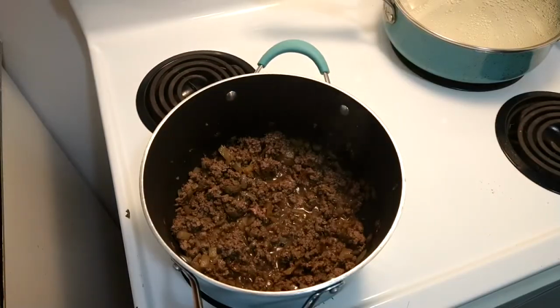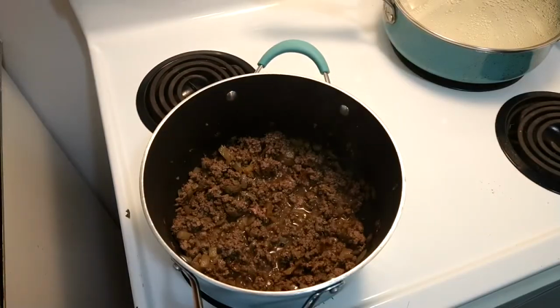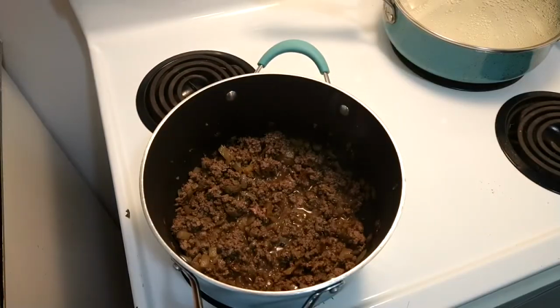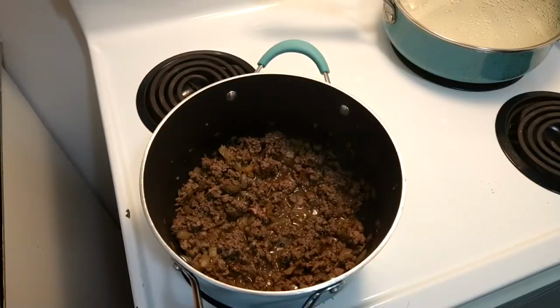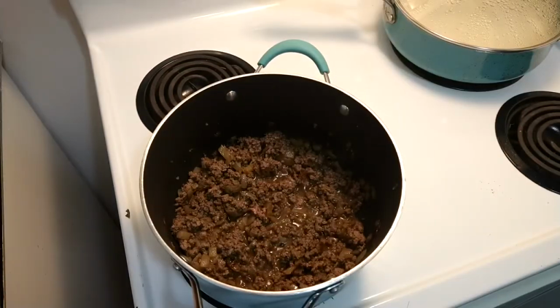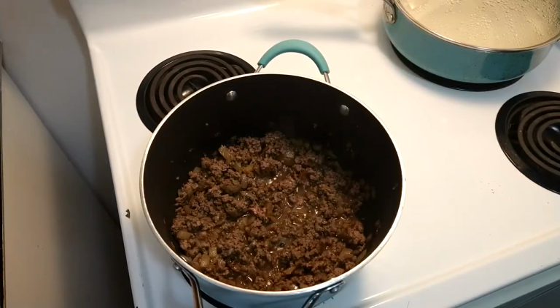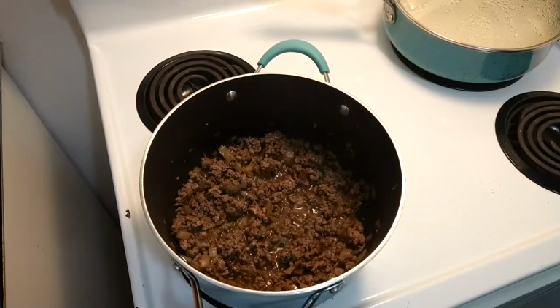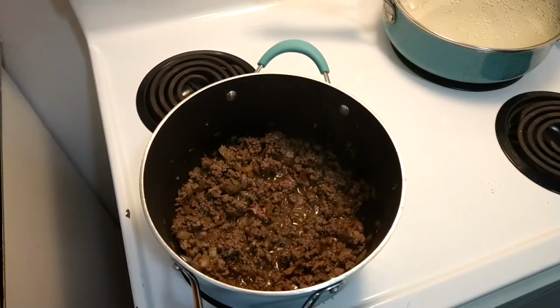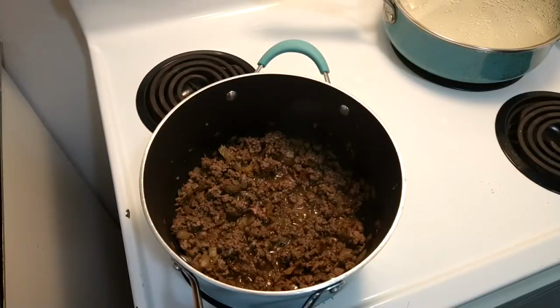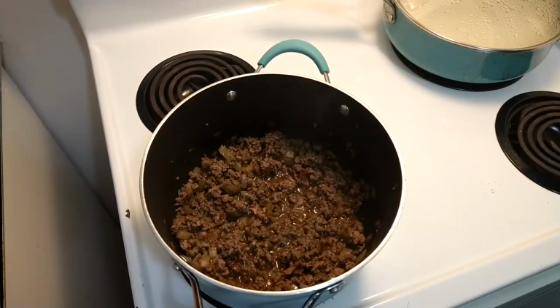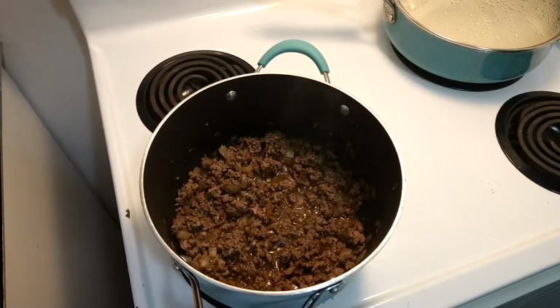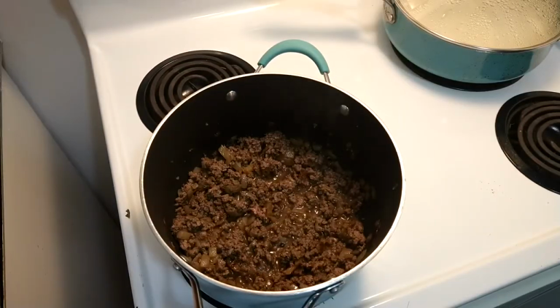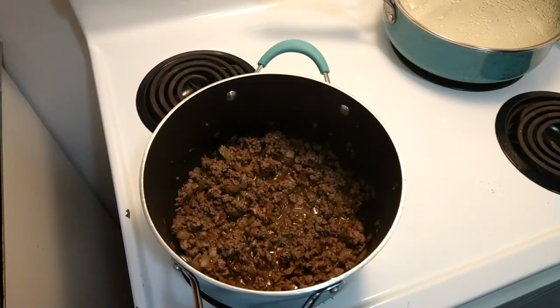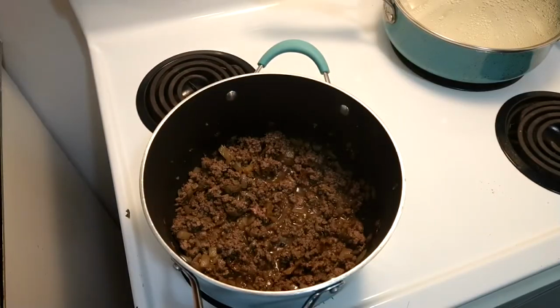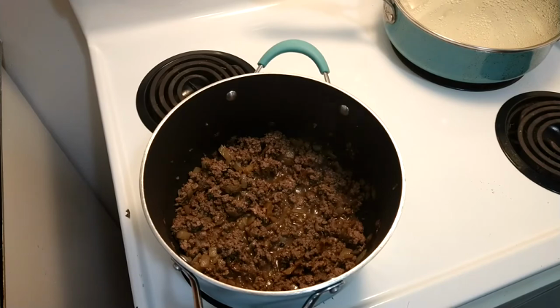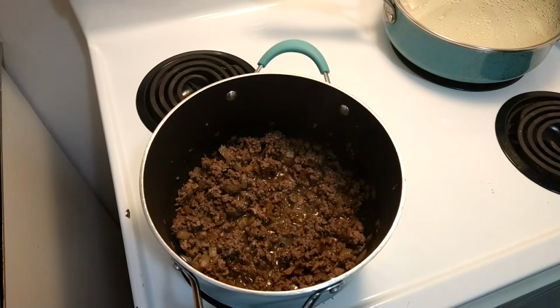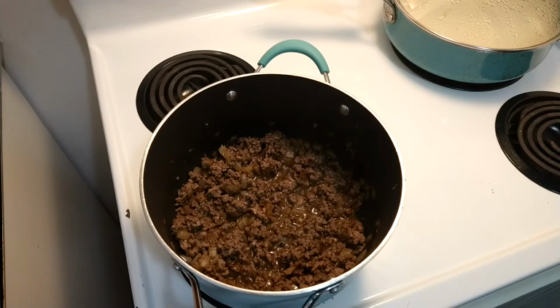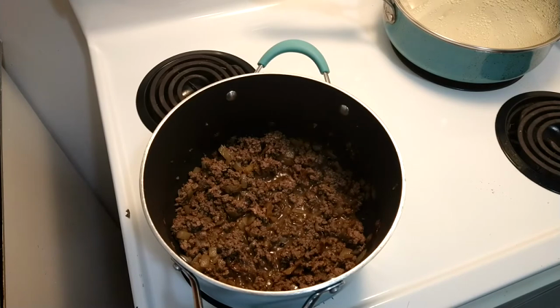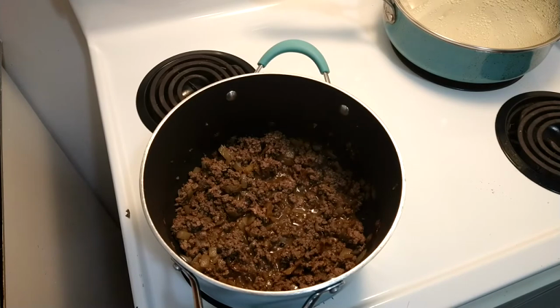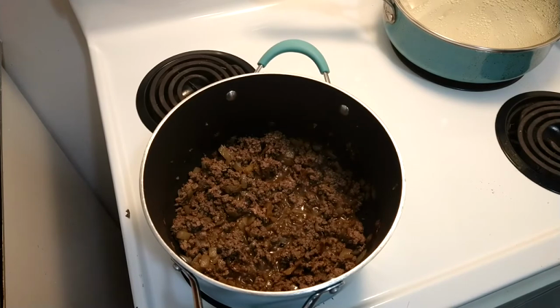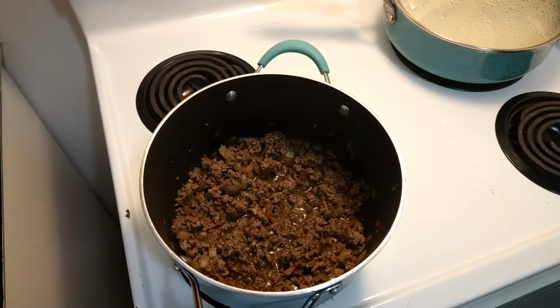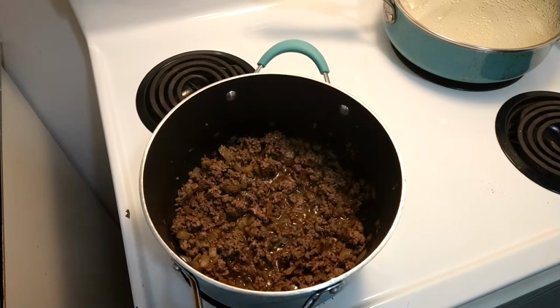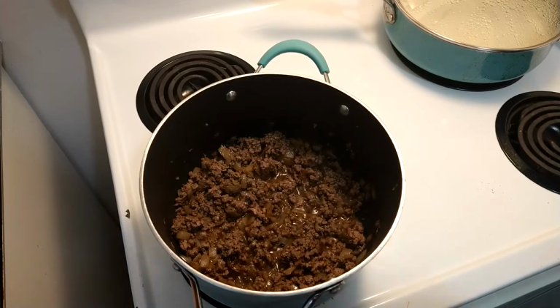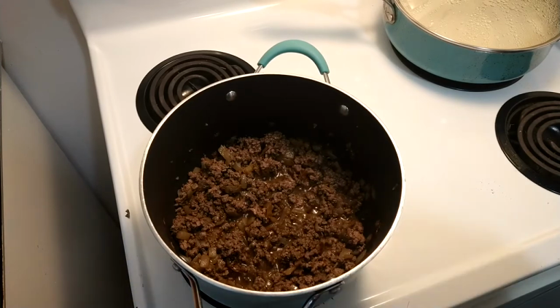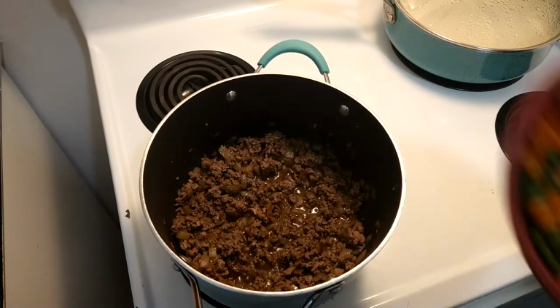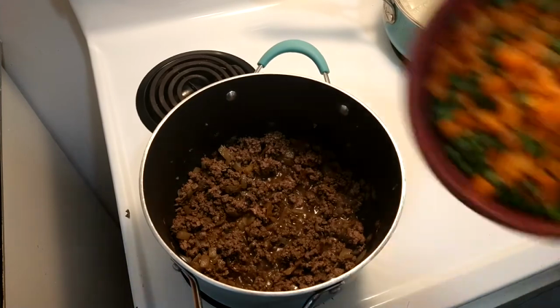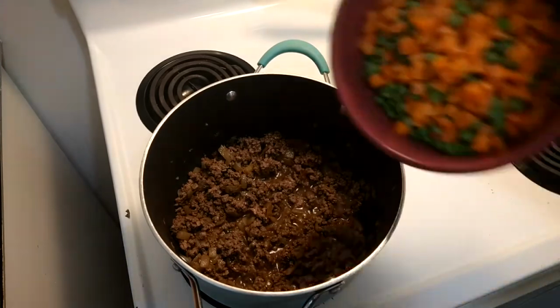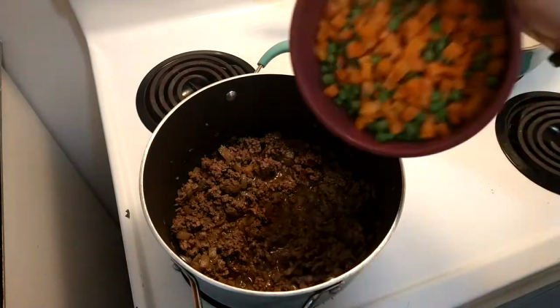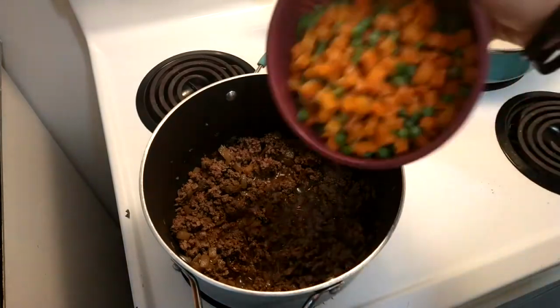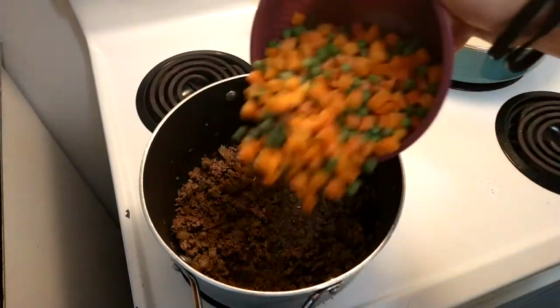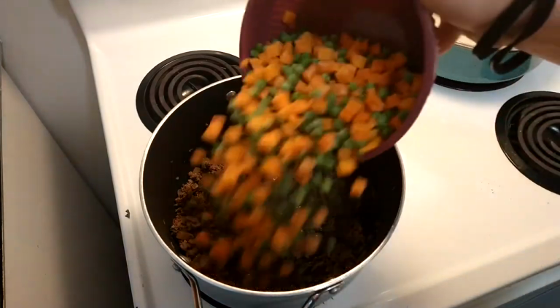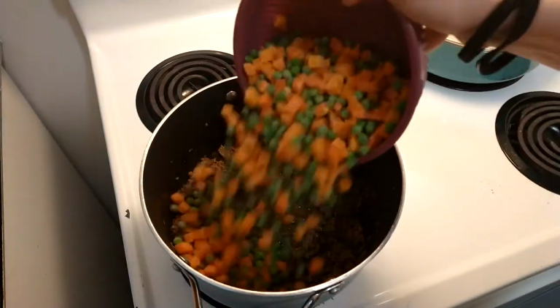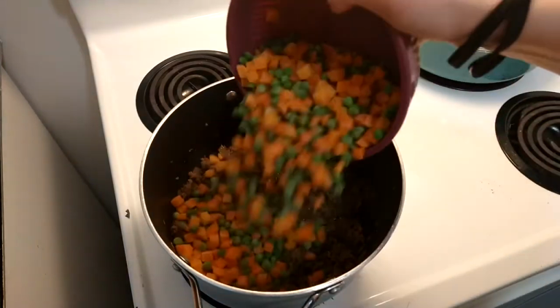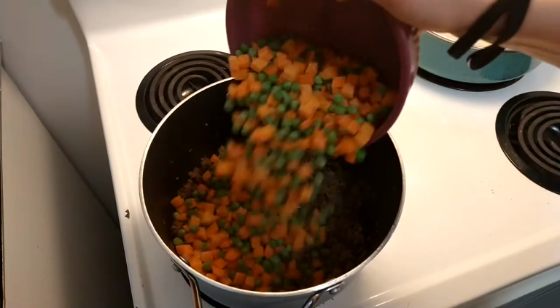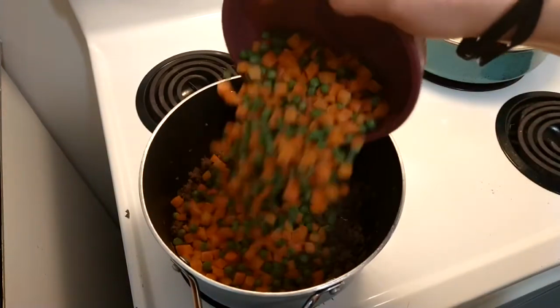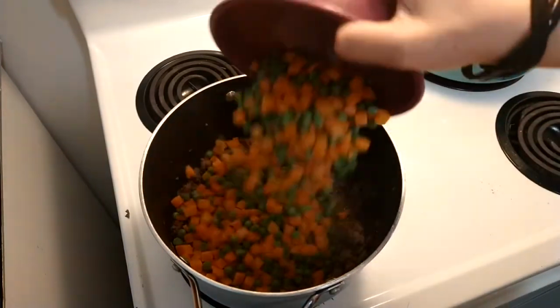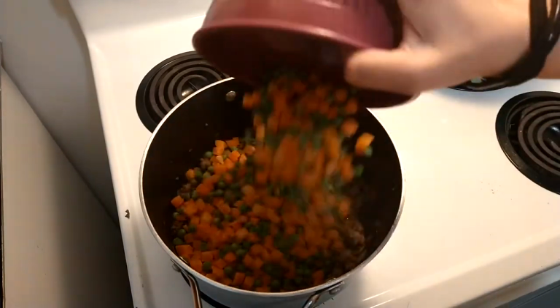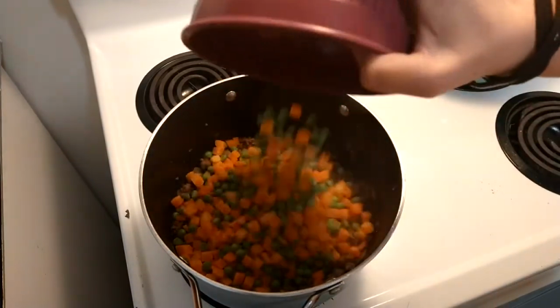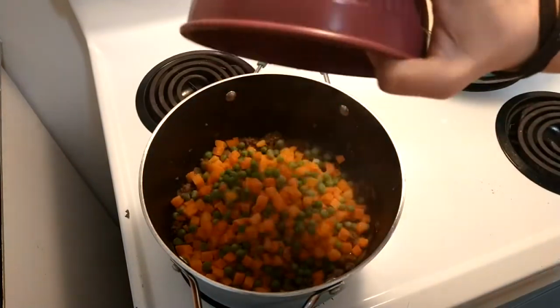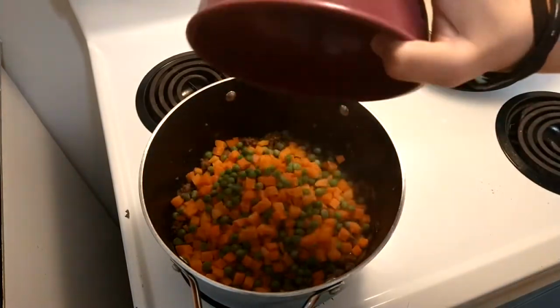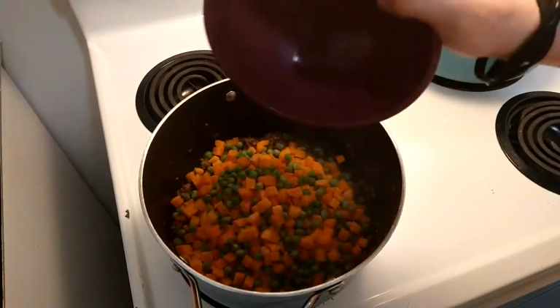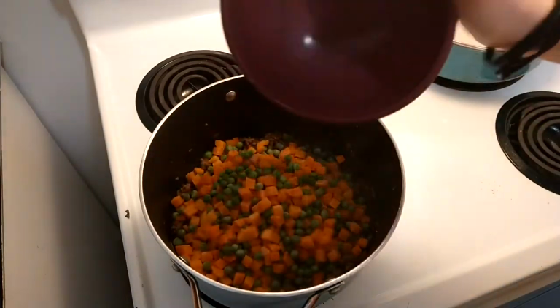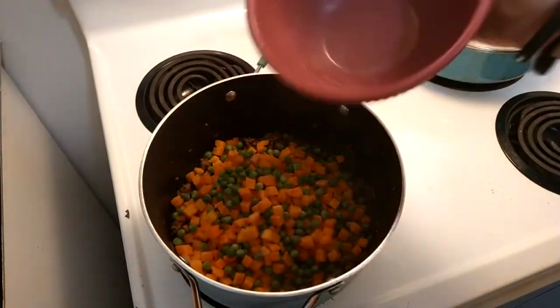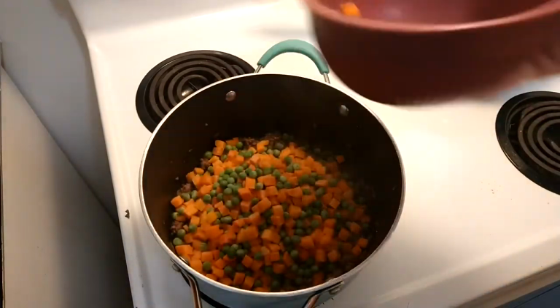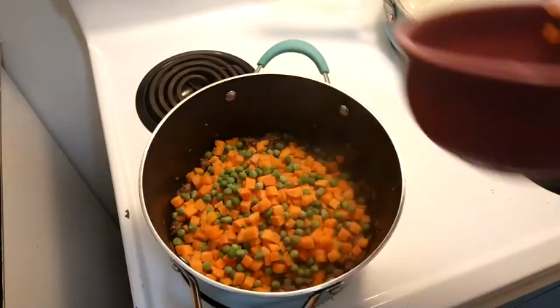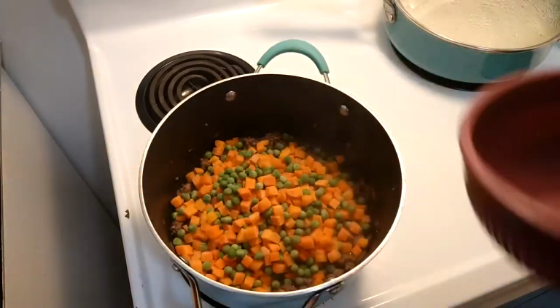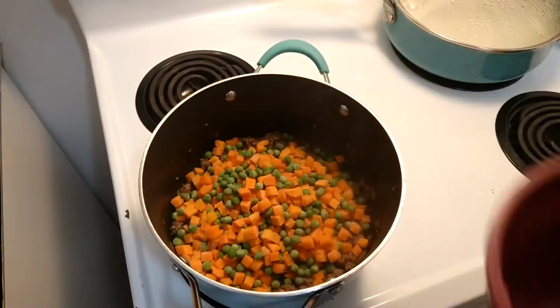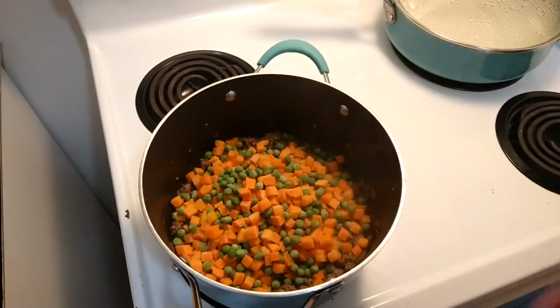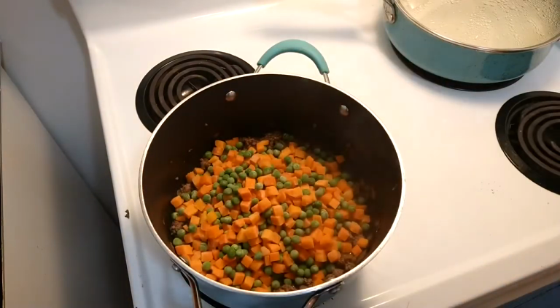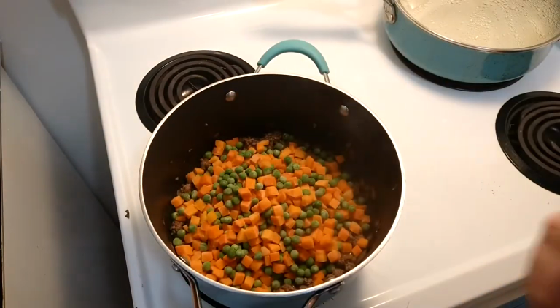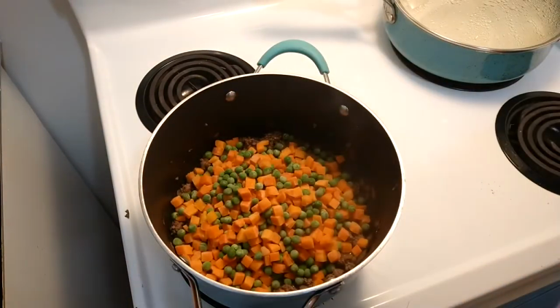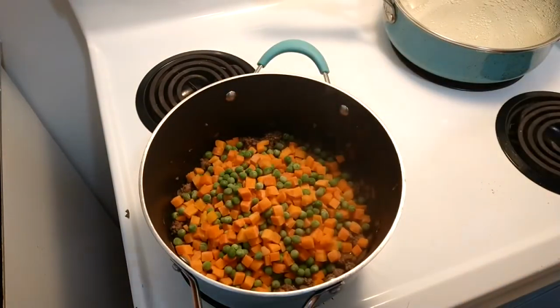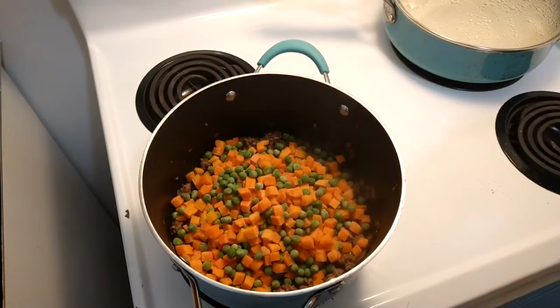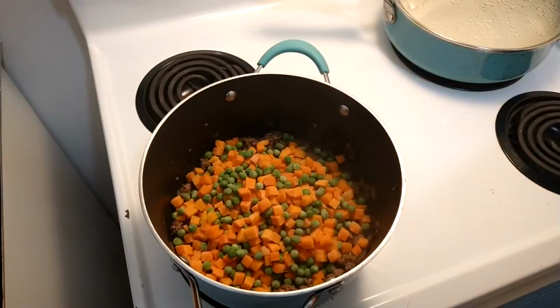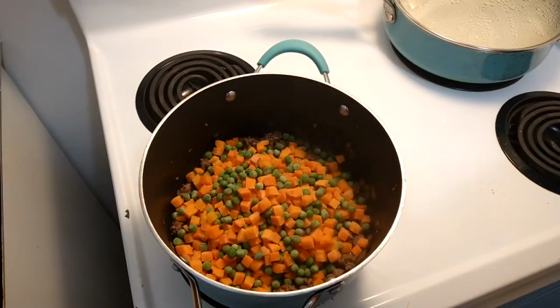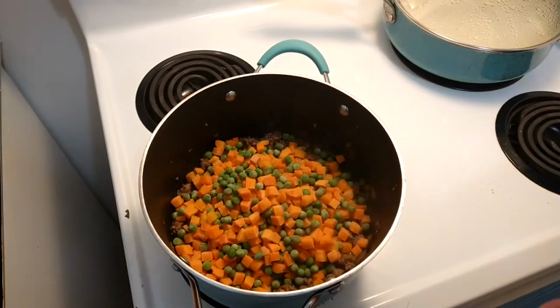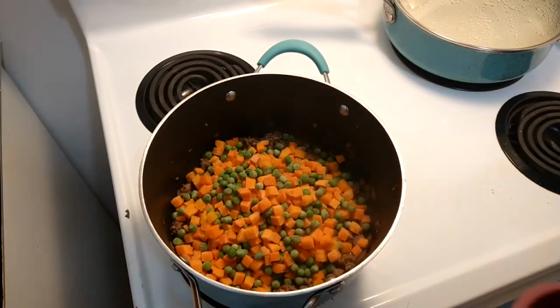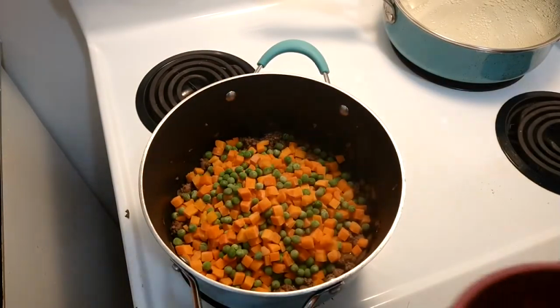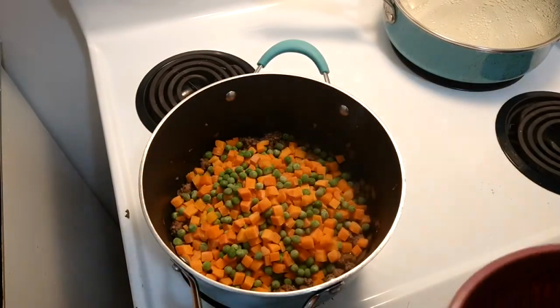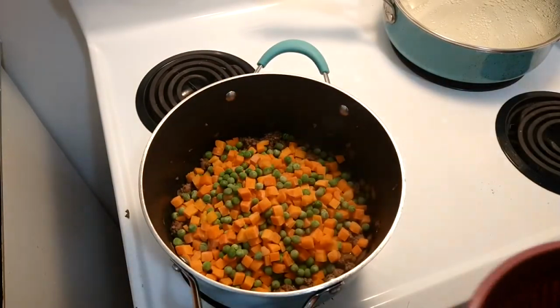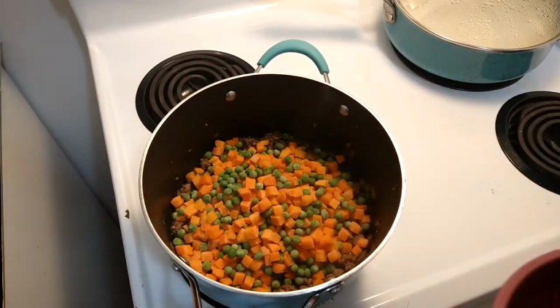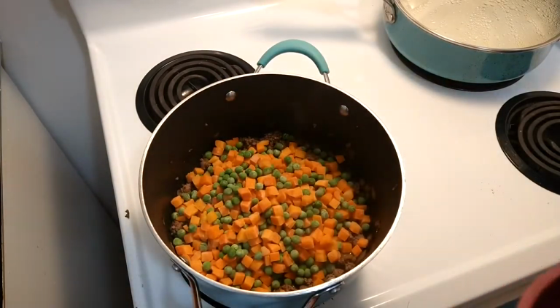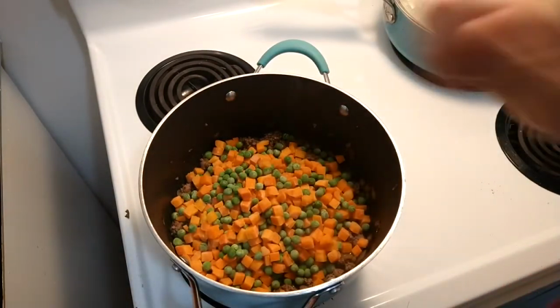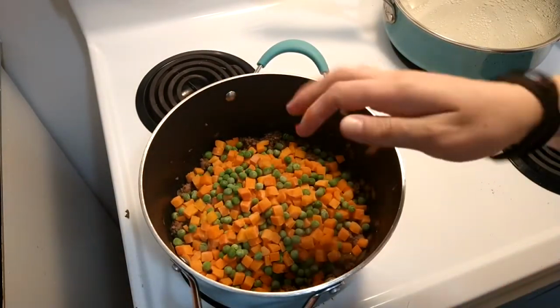Now when the meat's nice and brown, I'm going to add in one pound of frozen peas and carrots.